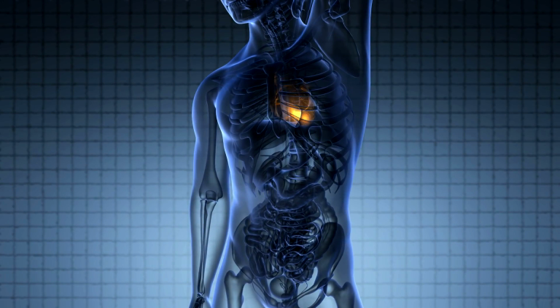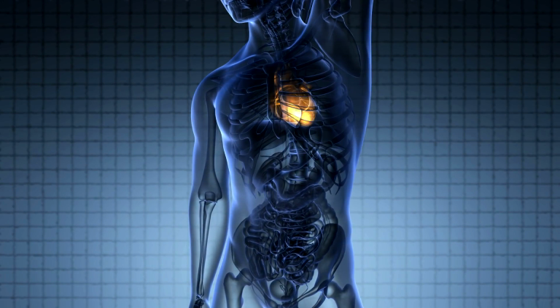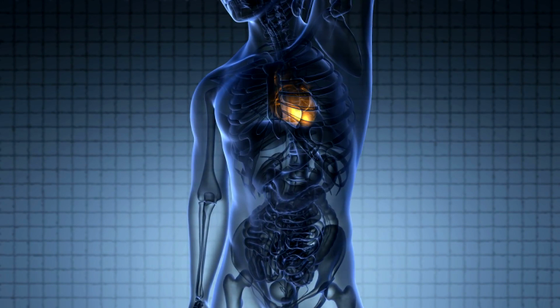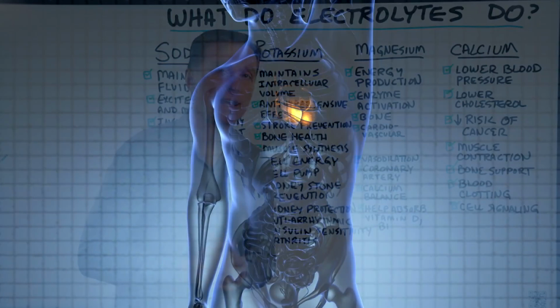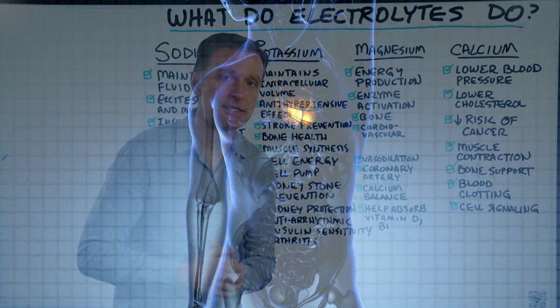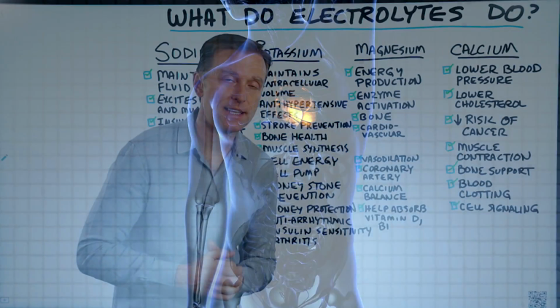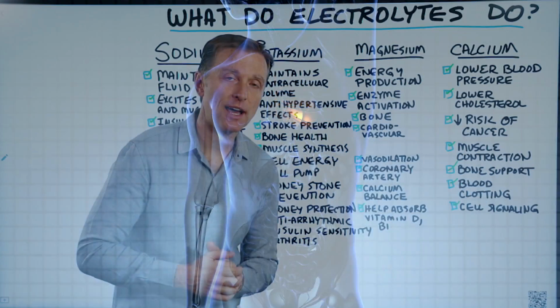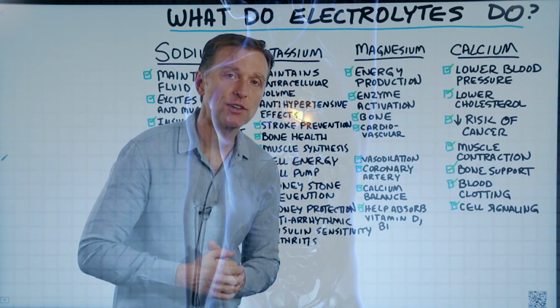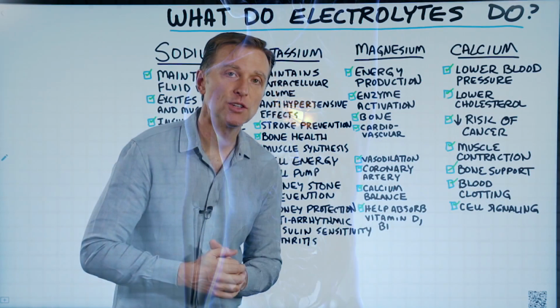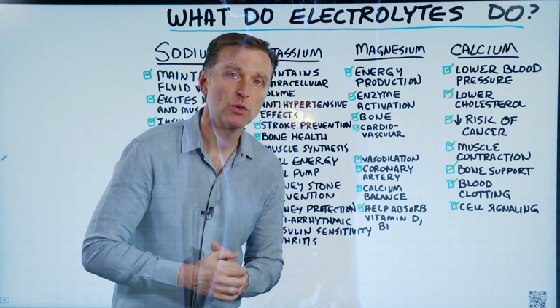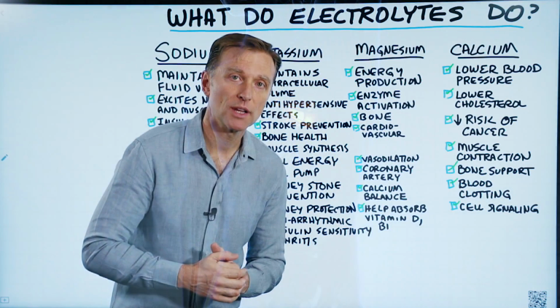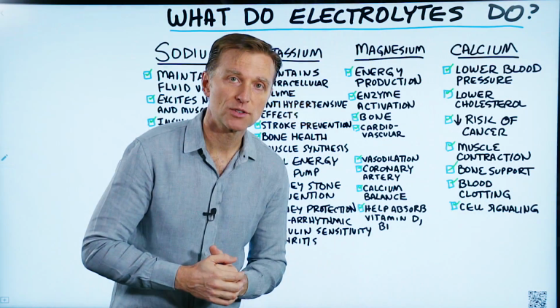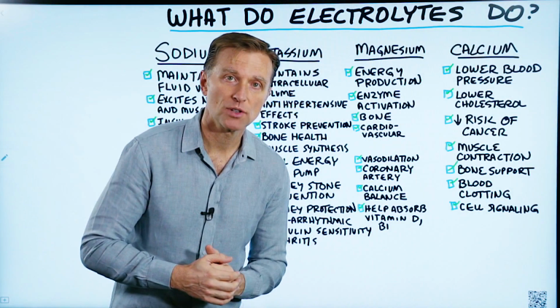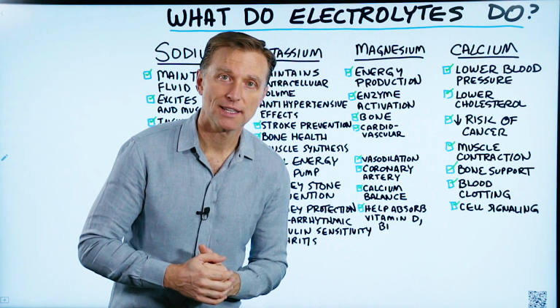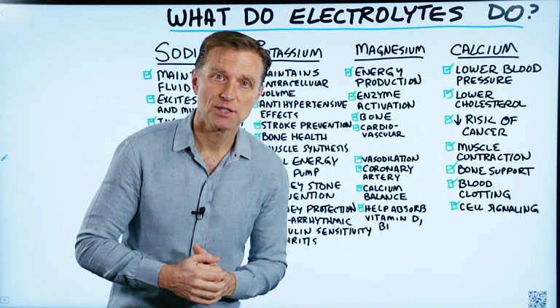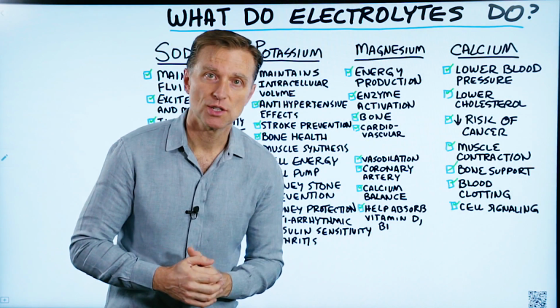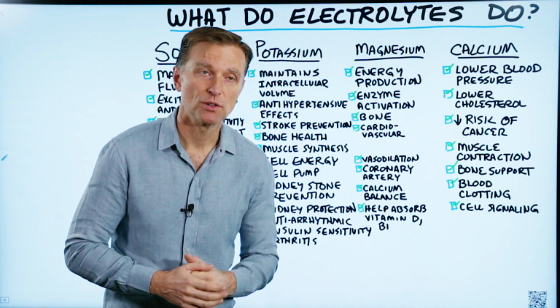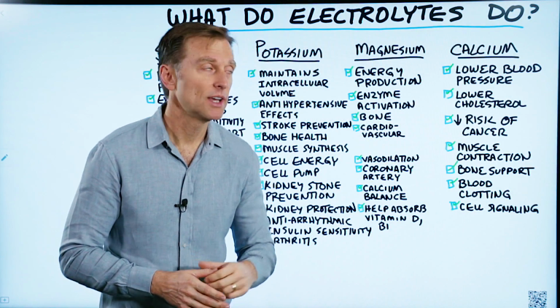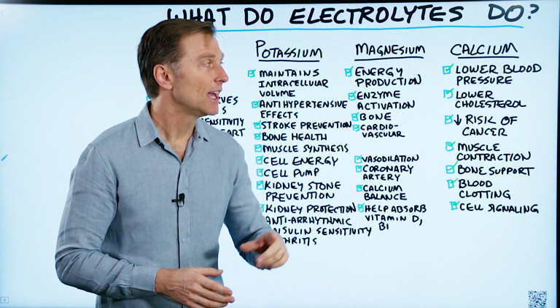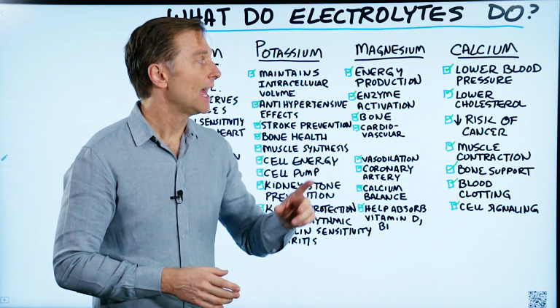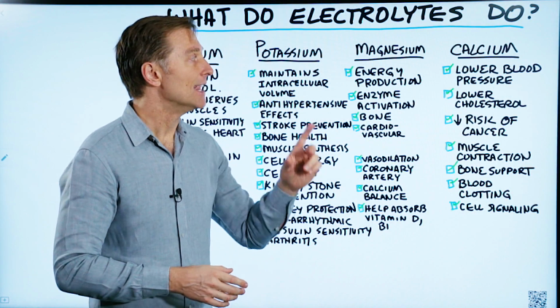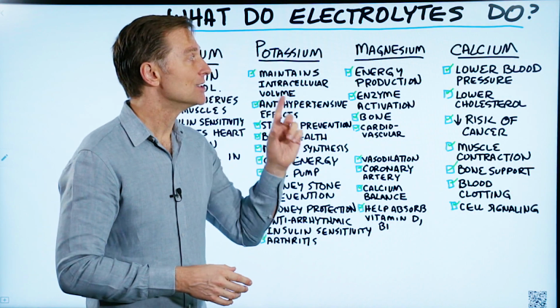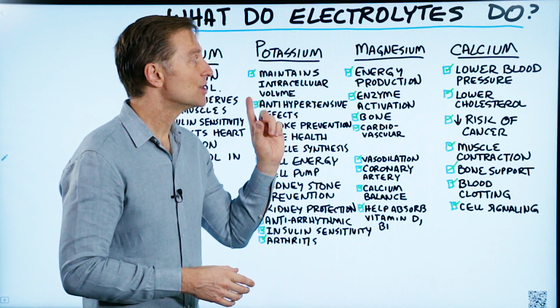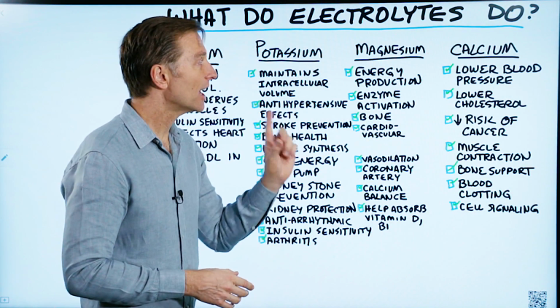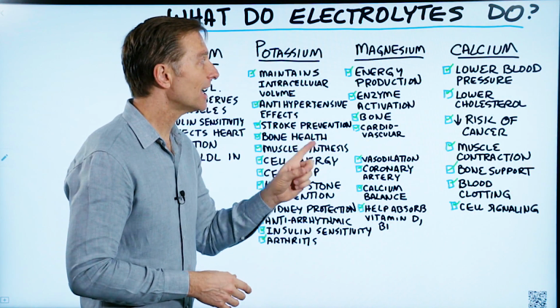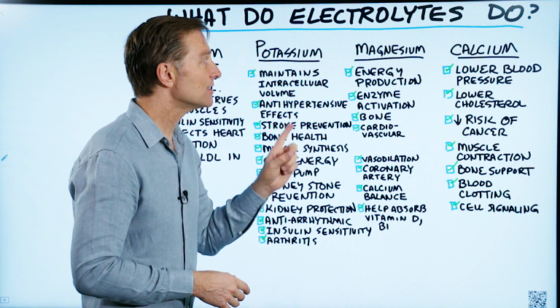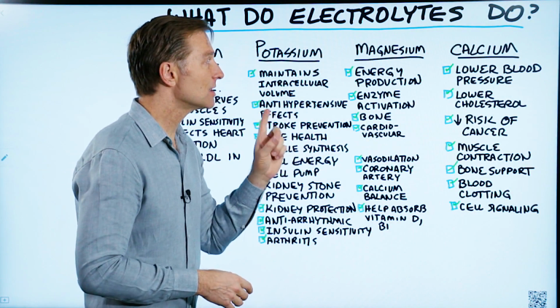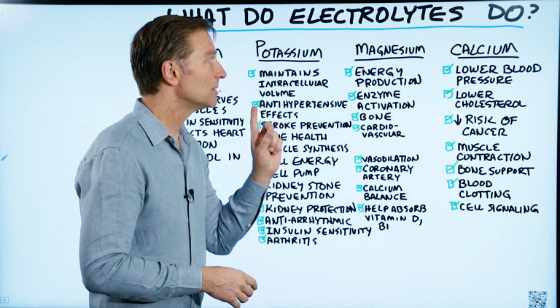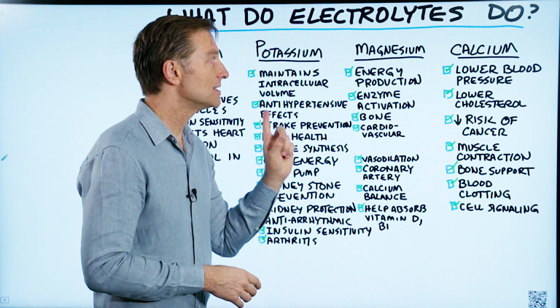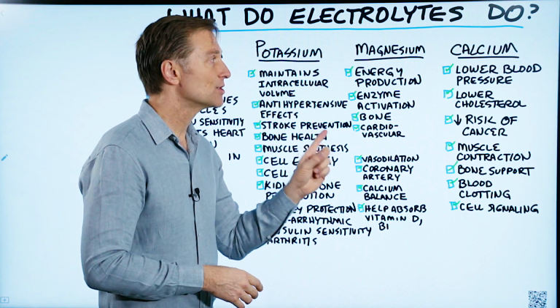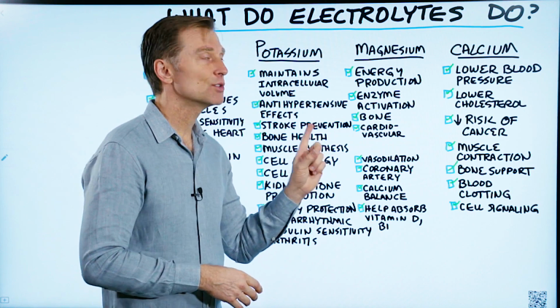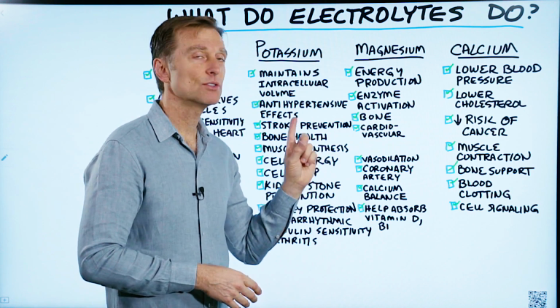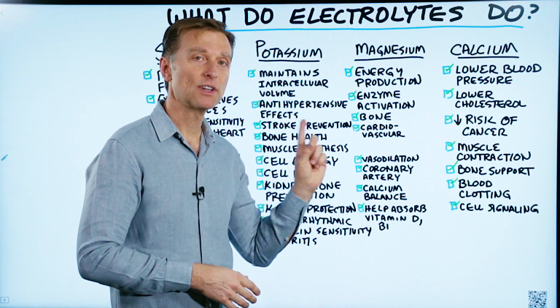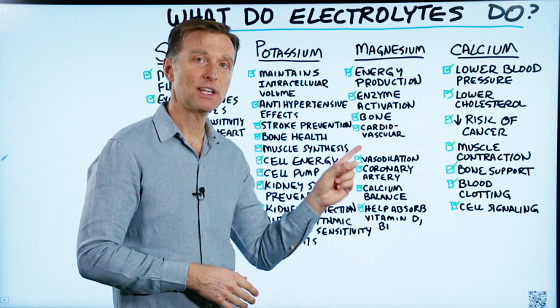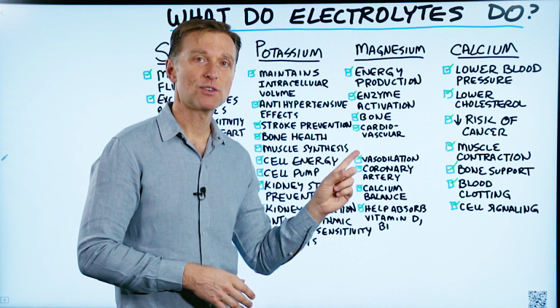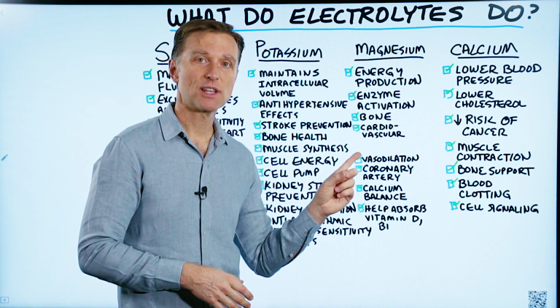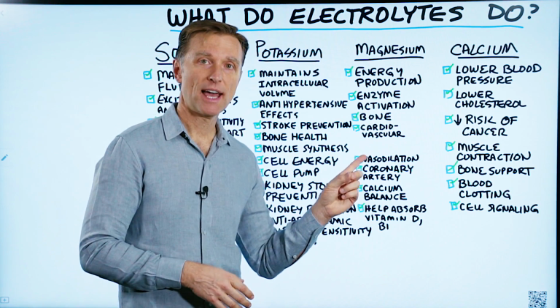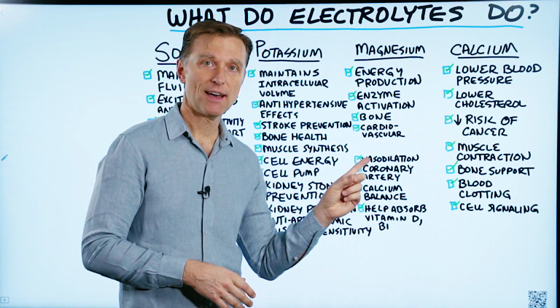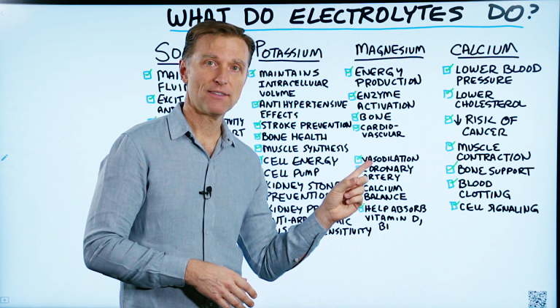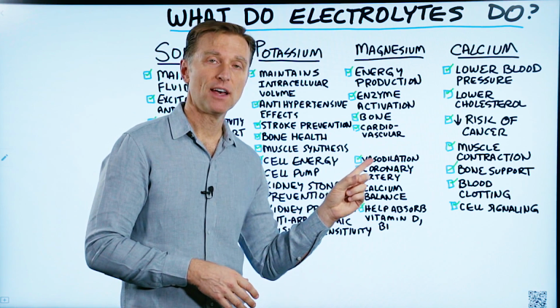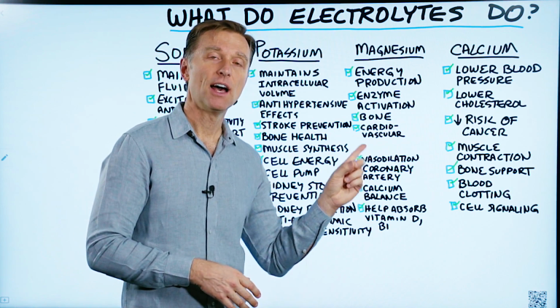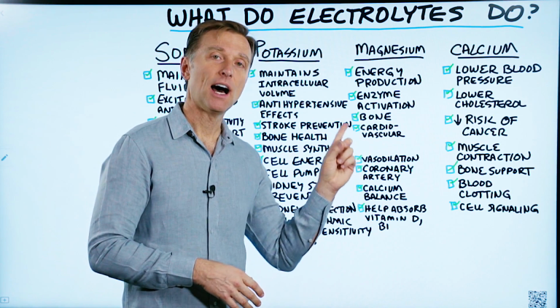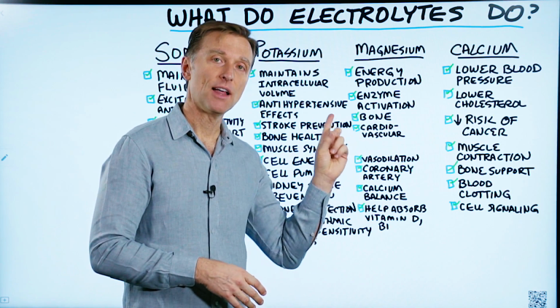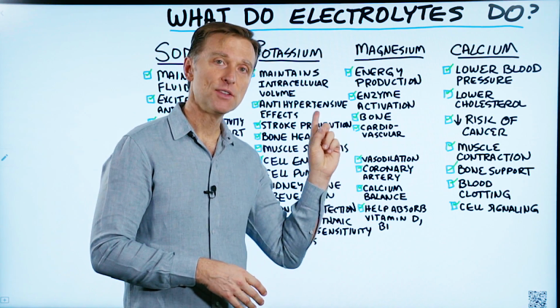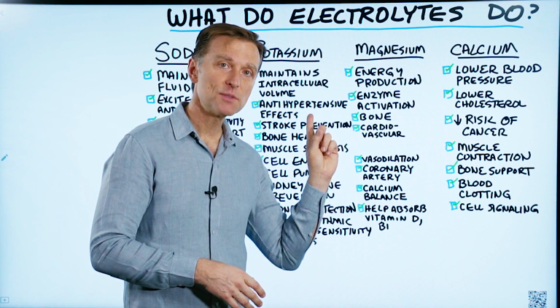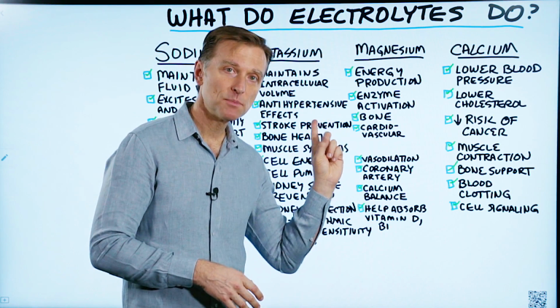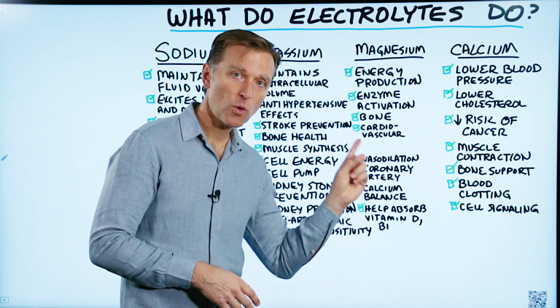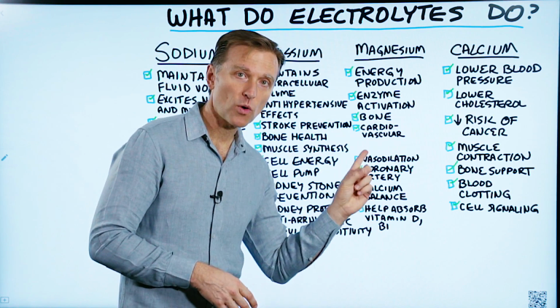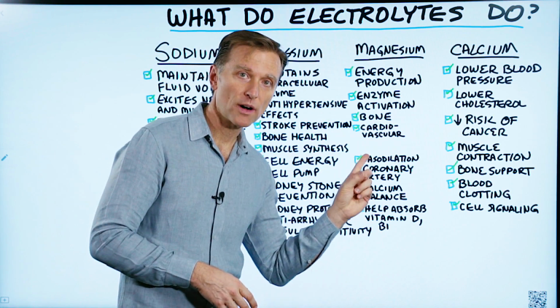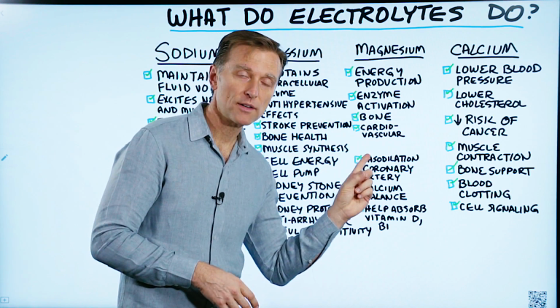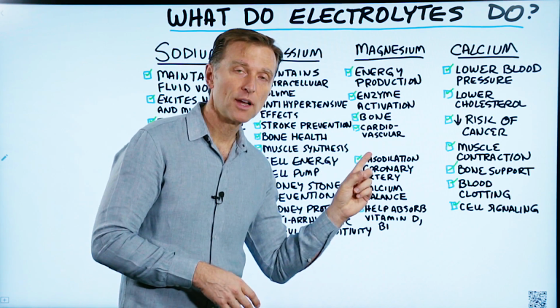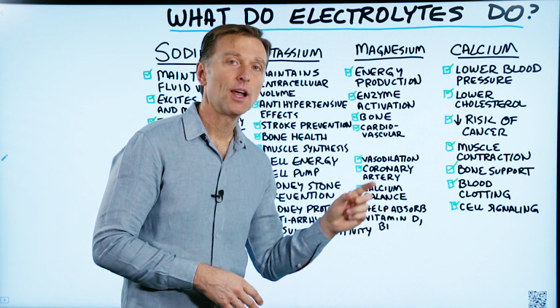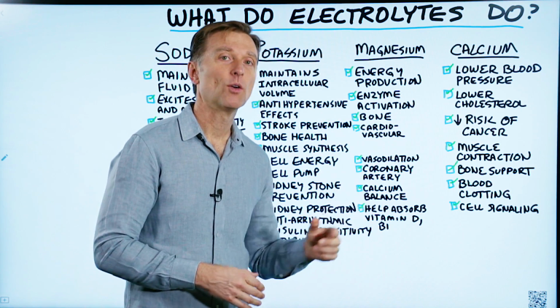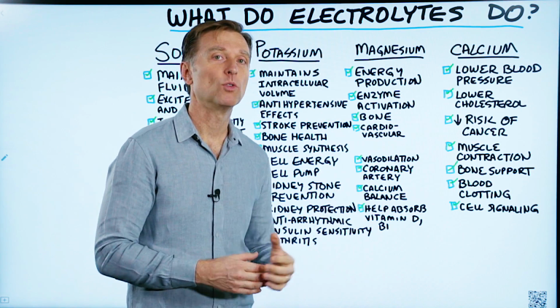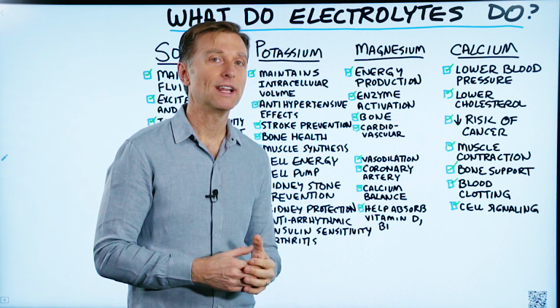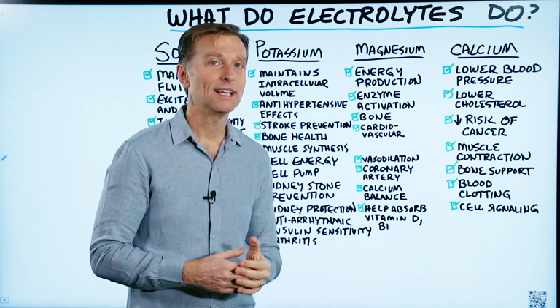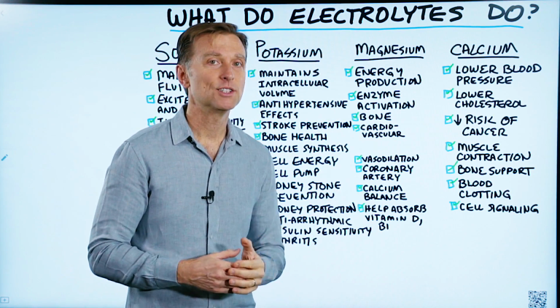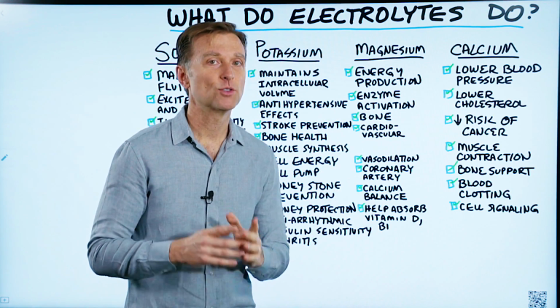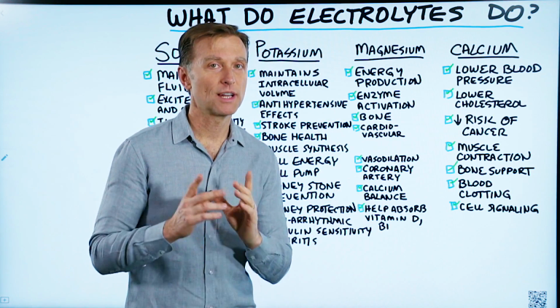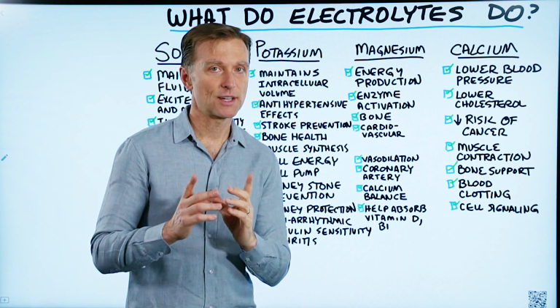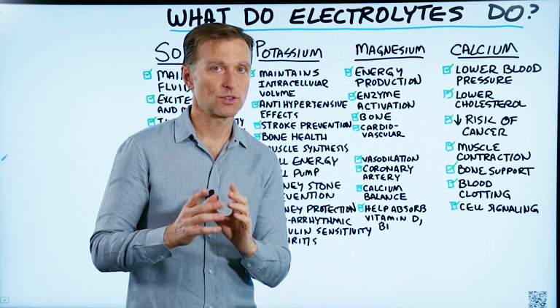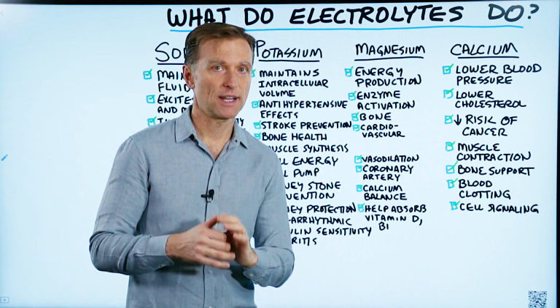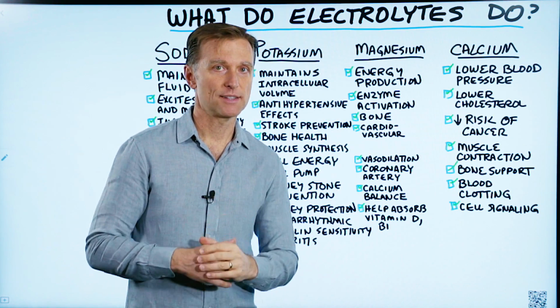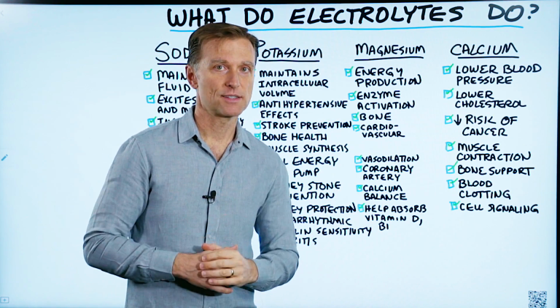All right, guys, now you know what electrolytes do. Check out some additional videos I have on this board relating to electrolytes.